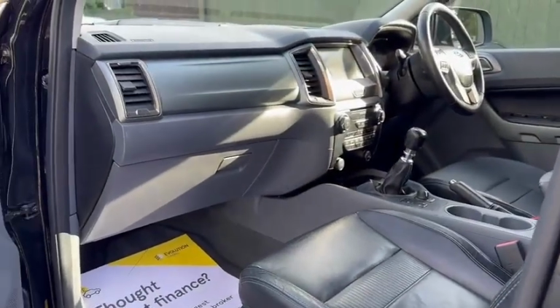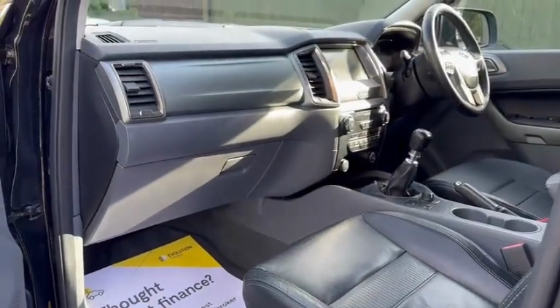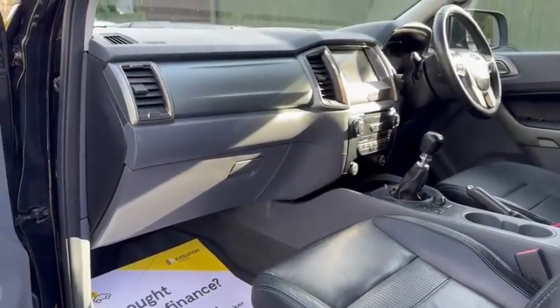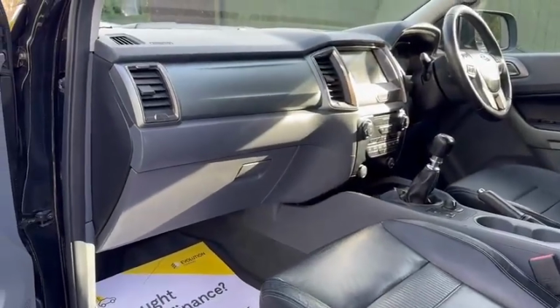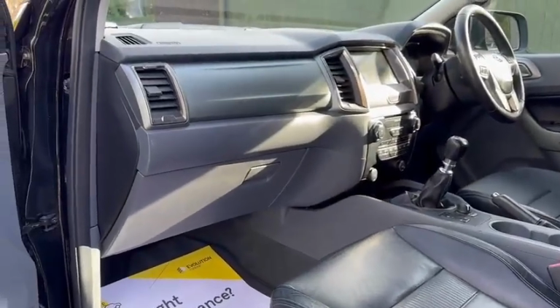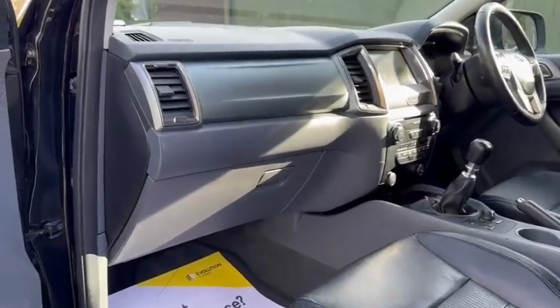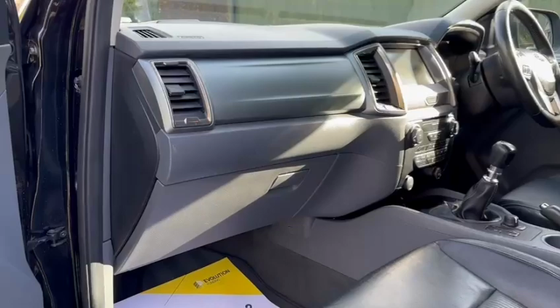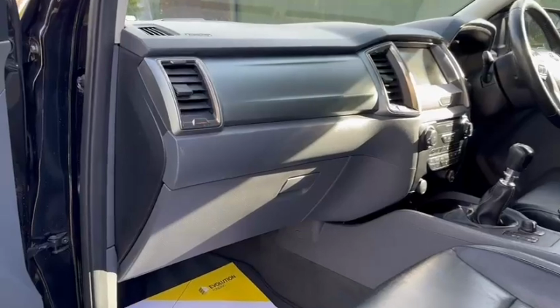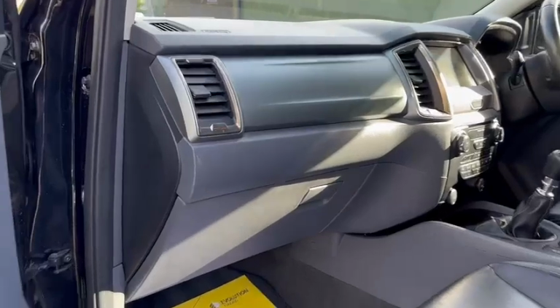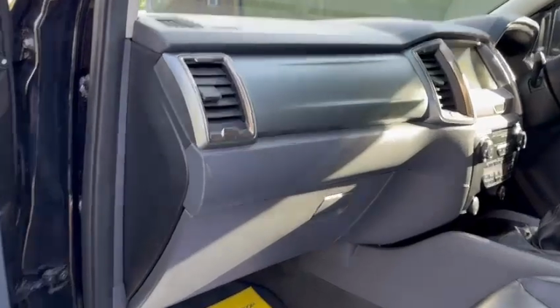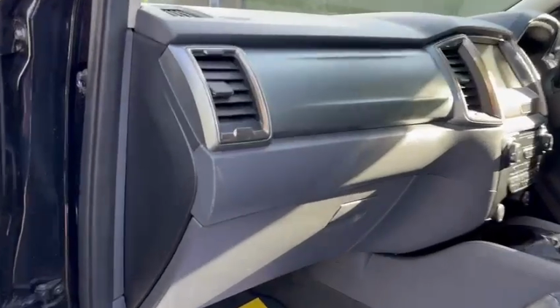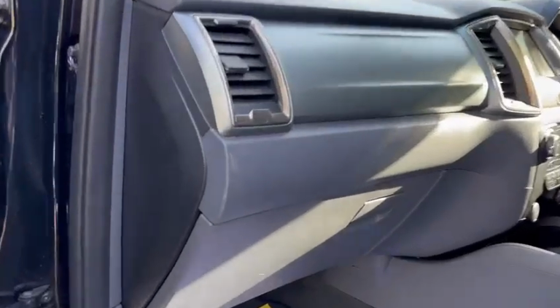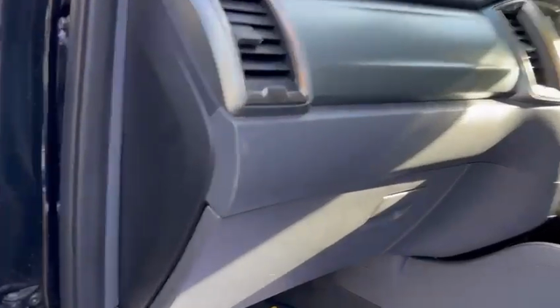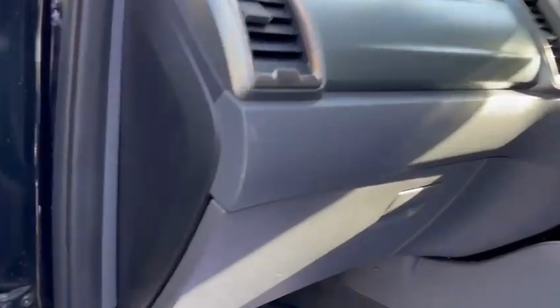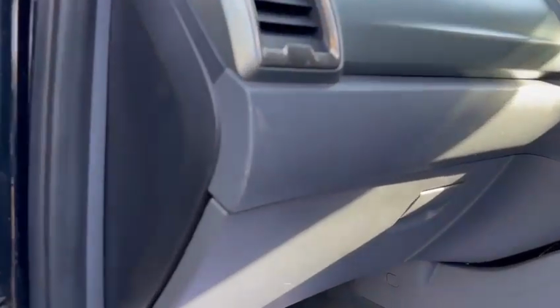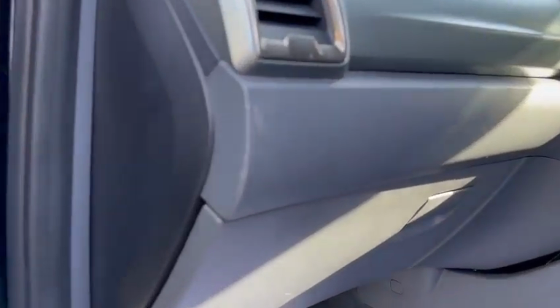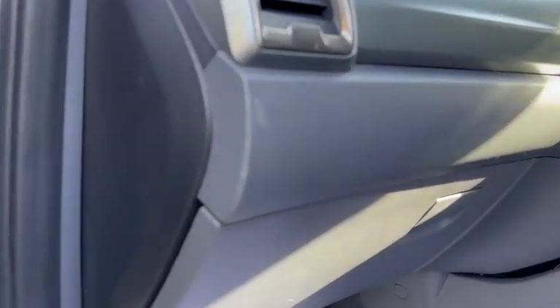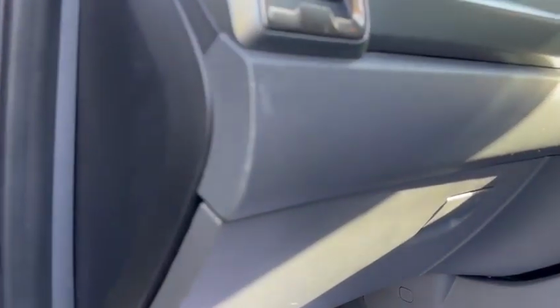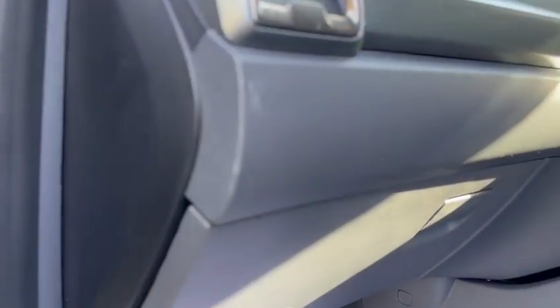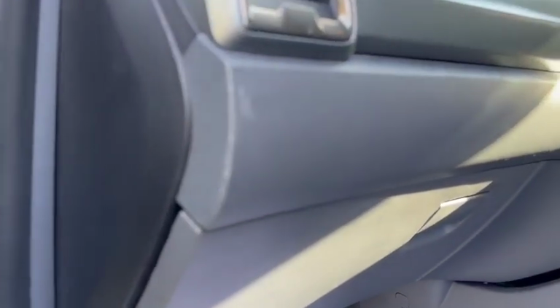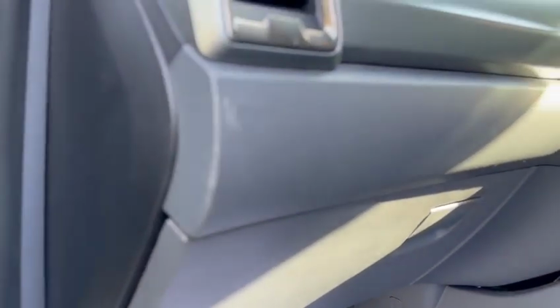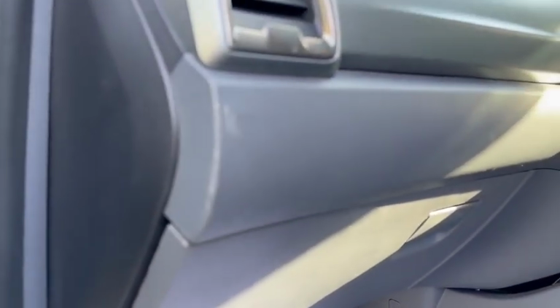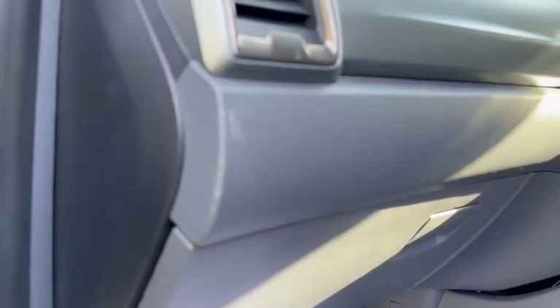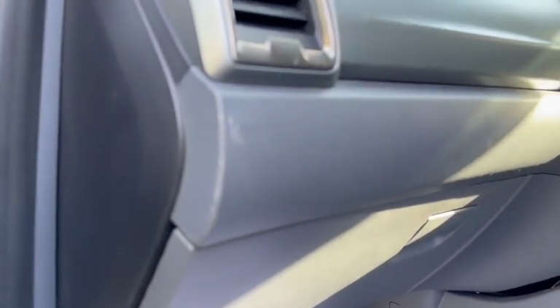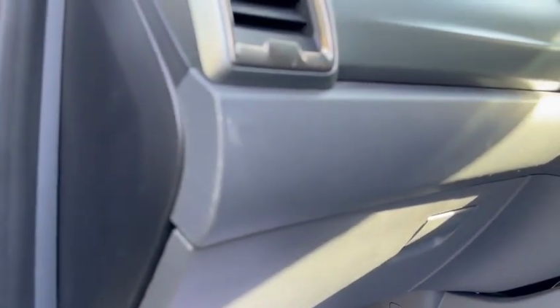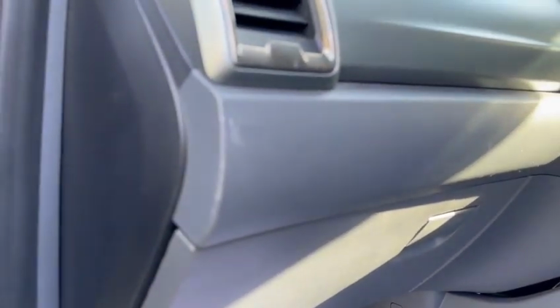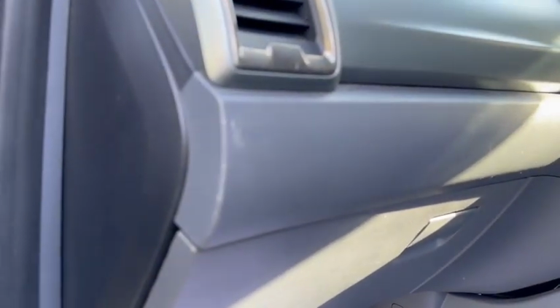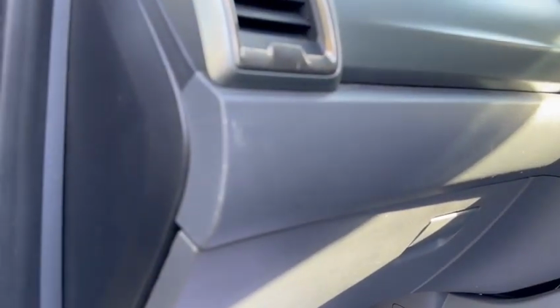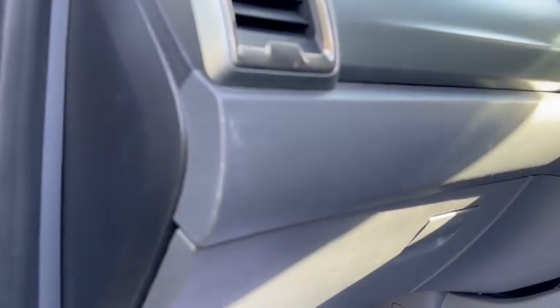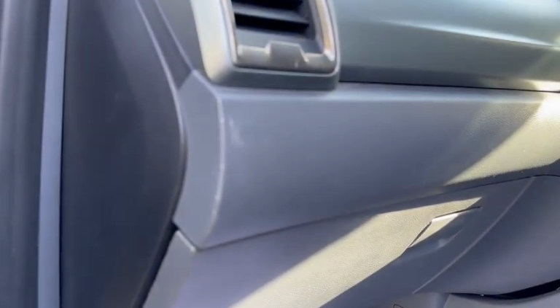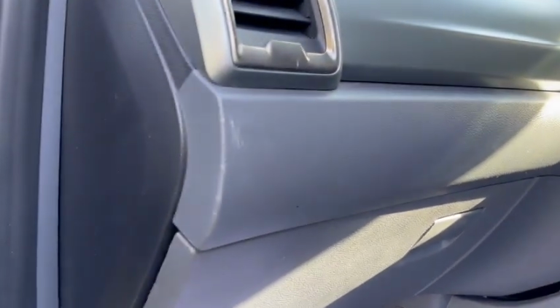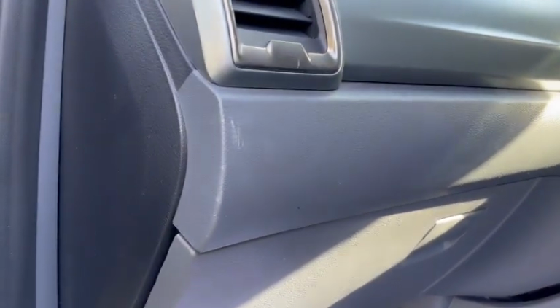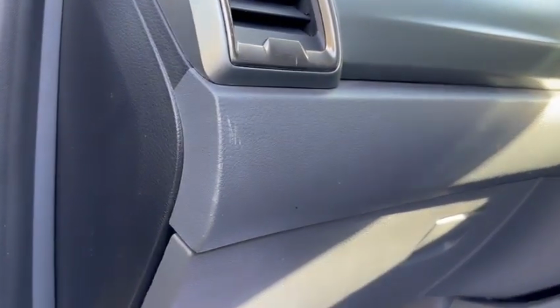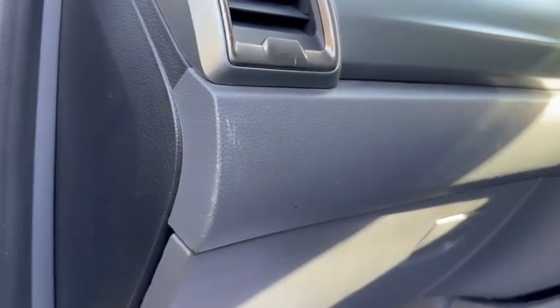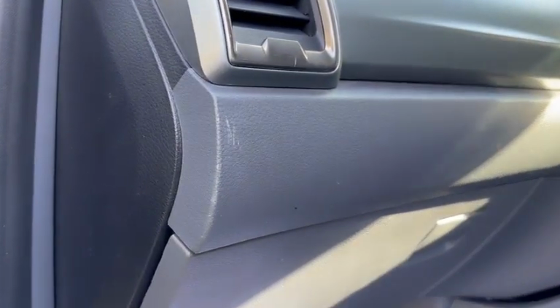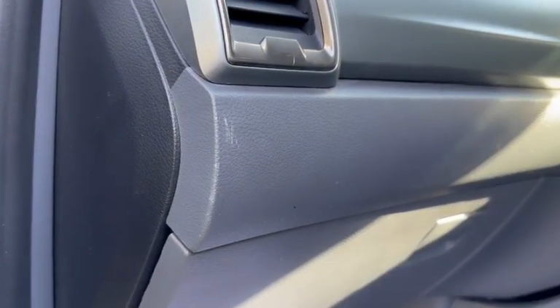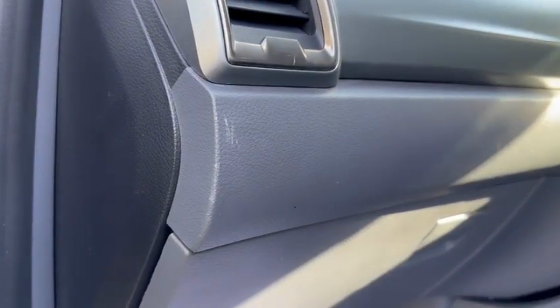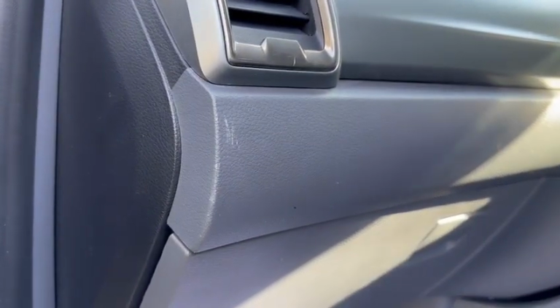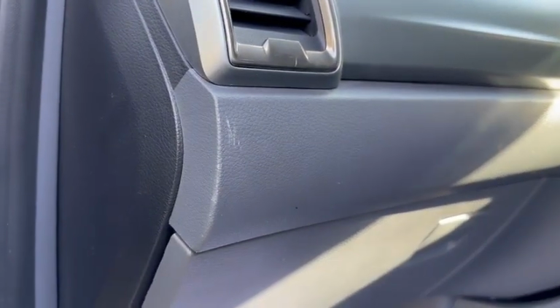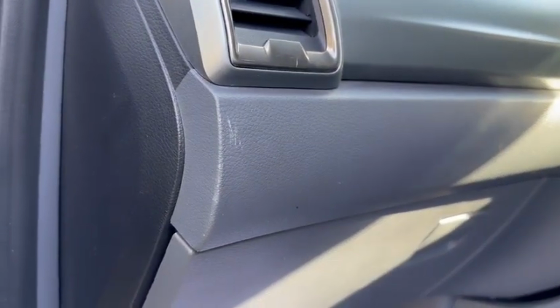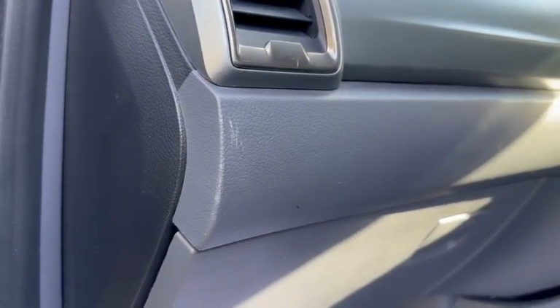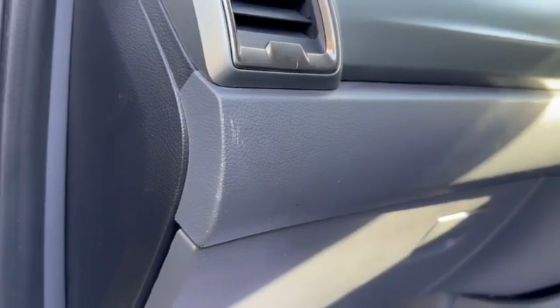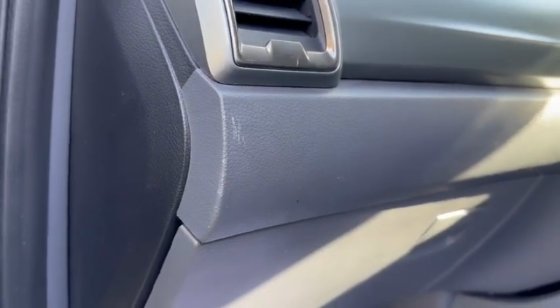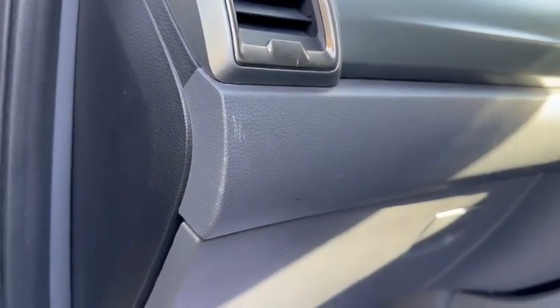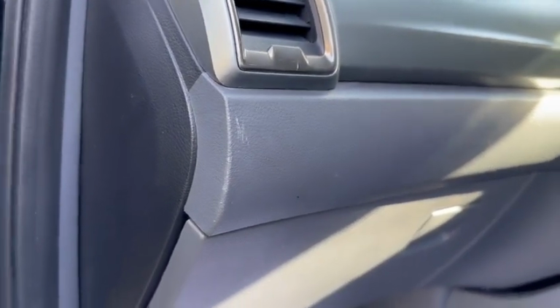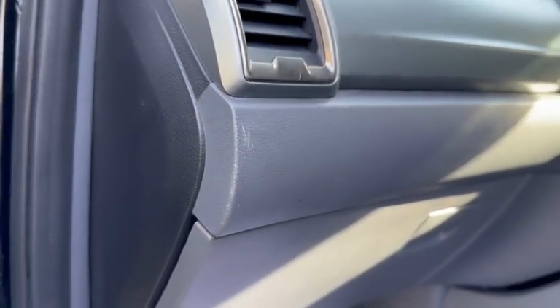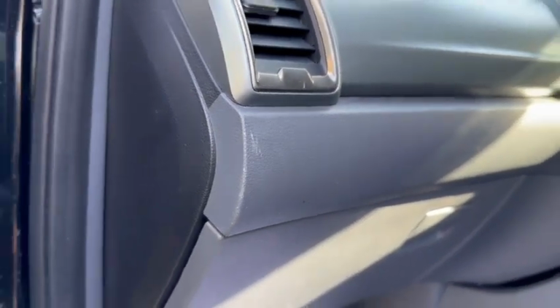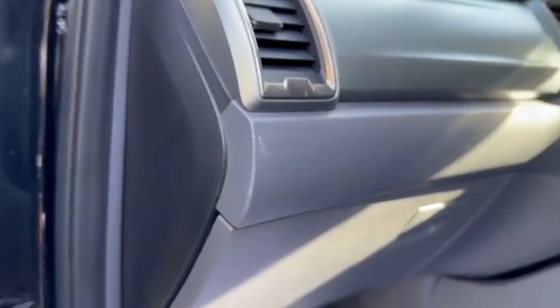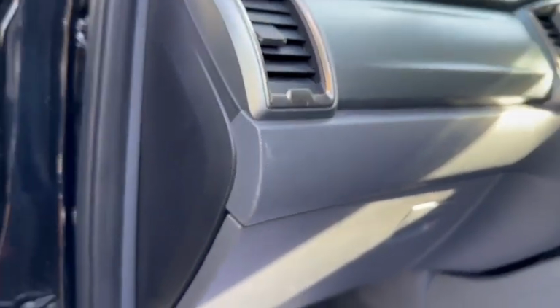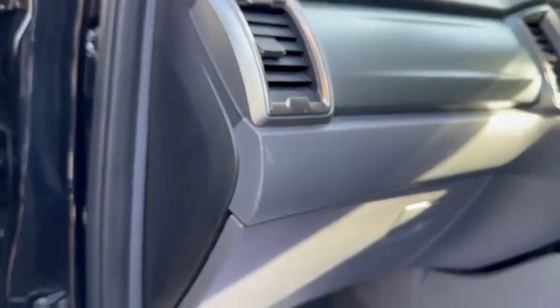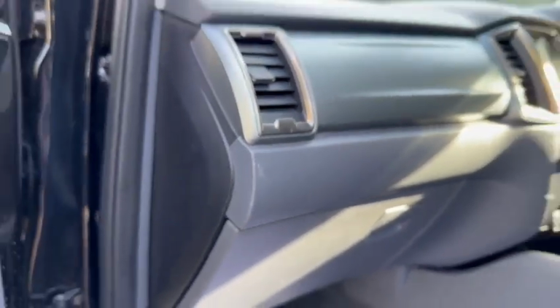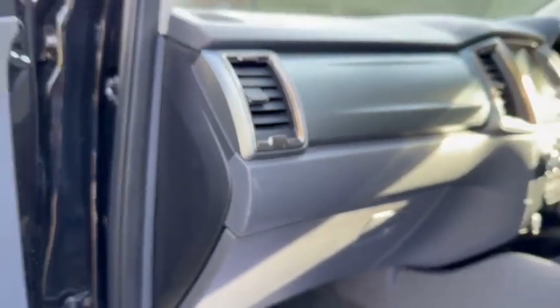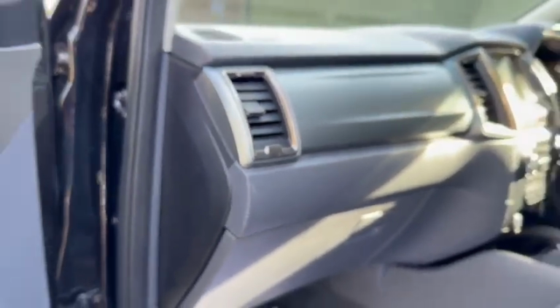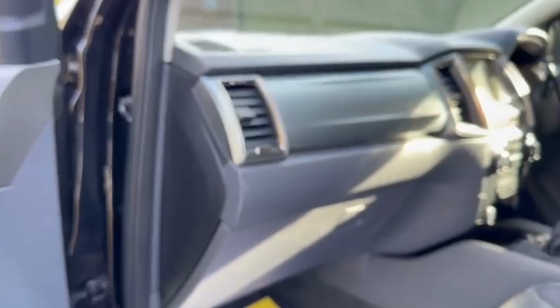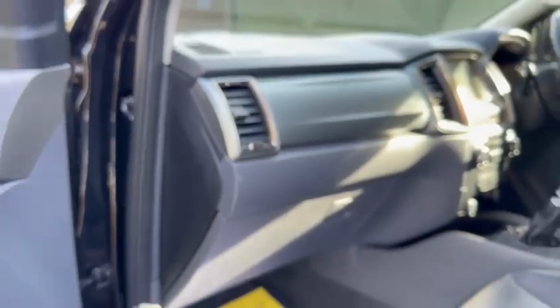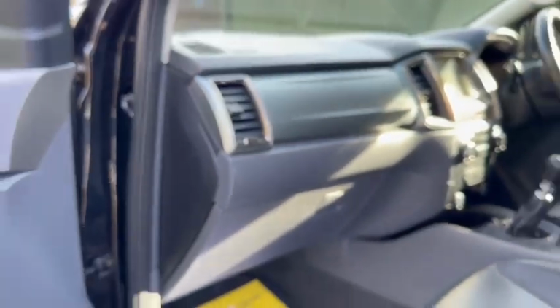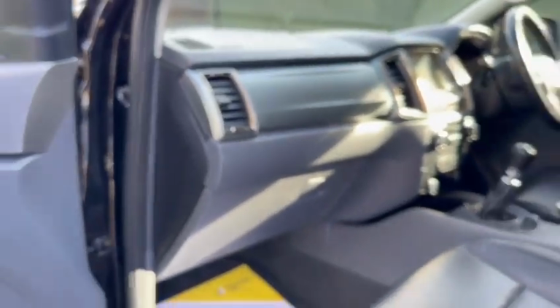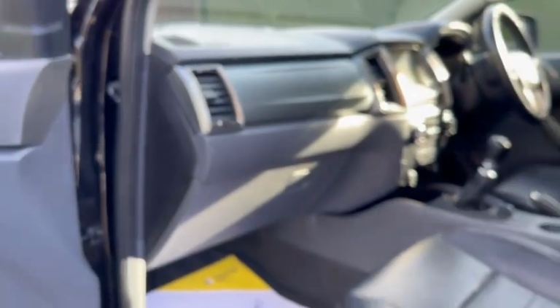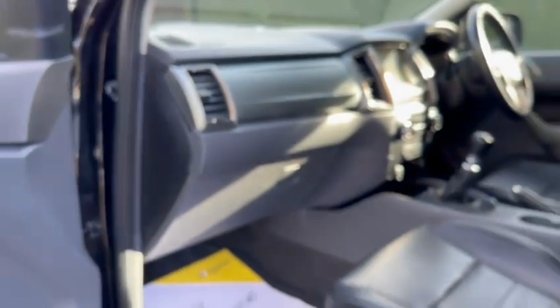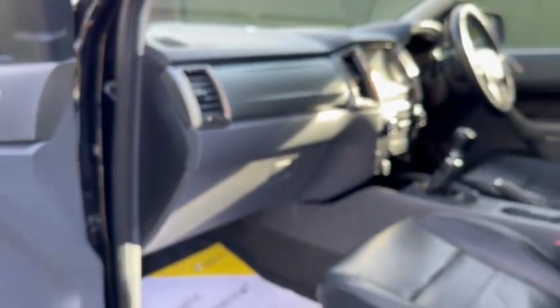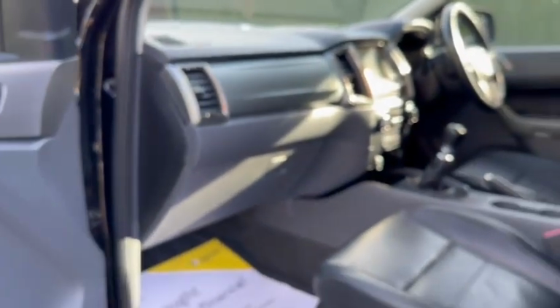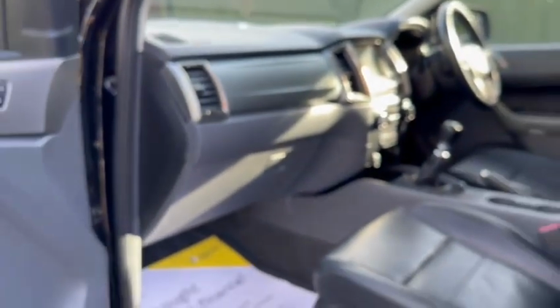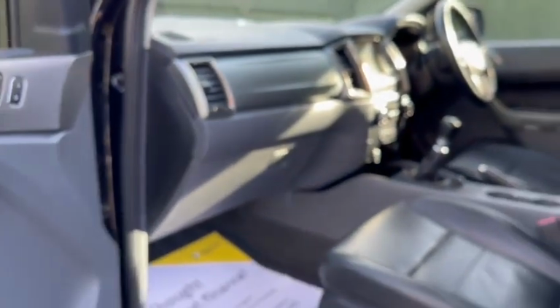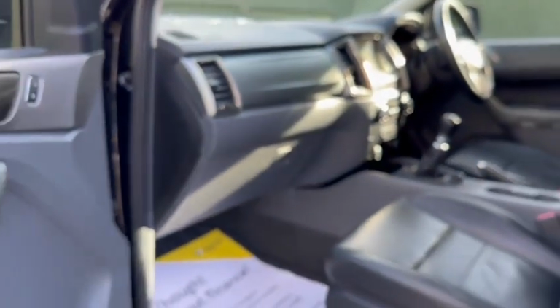Just above the glove box here there is a slight little scratch — nothing too big.